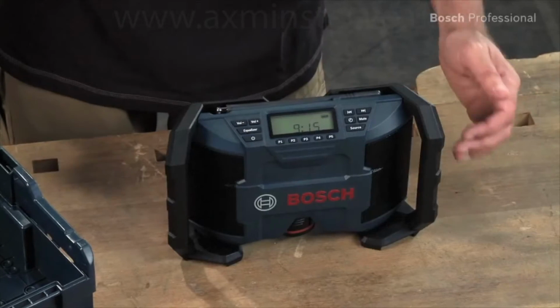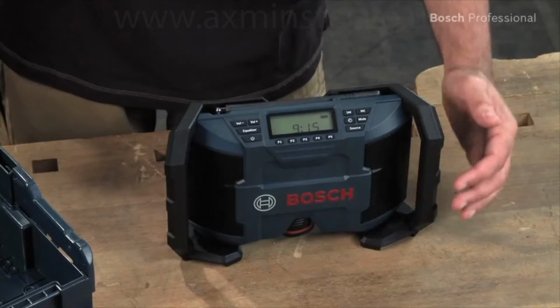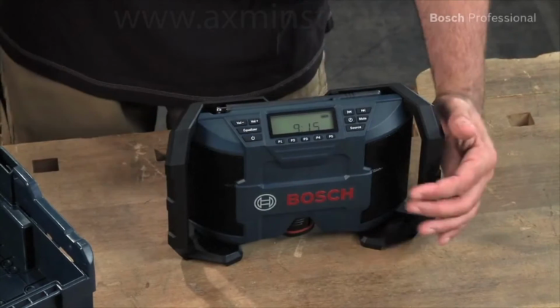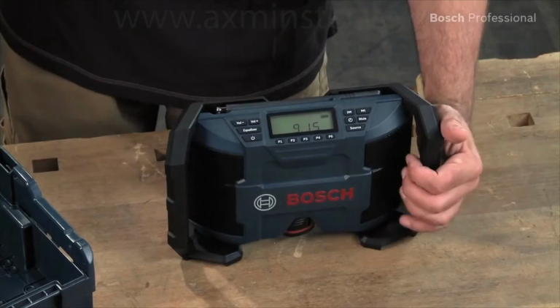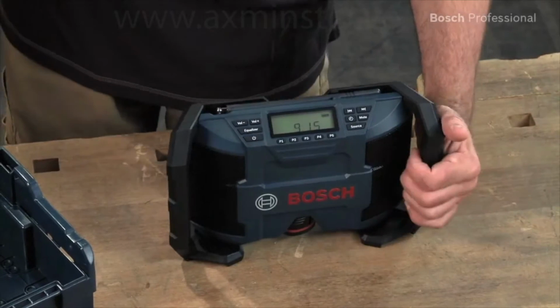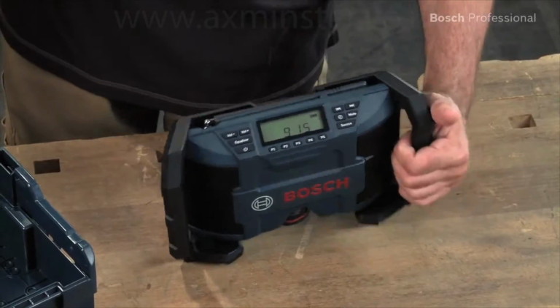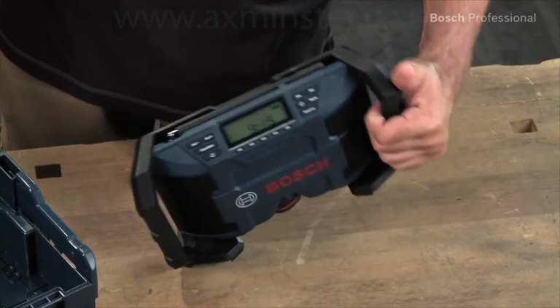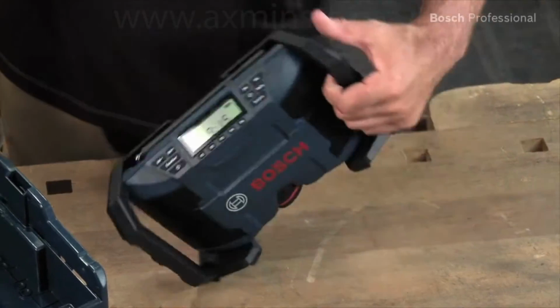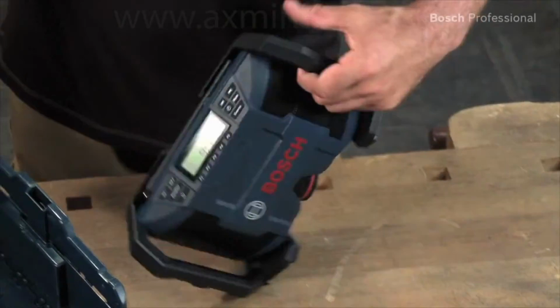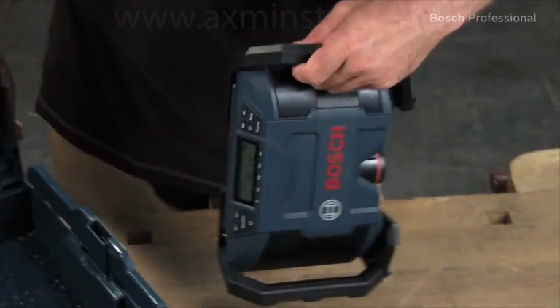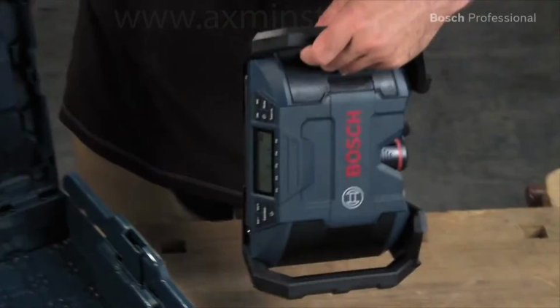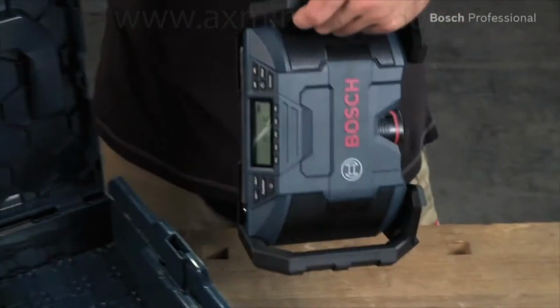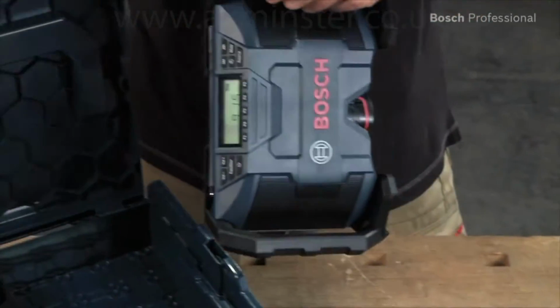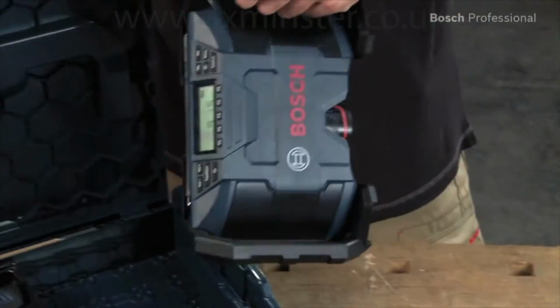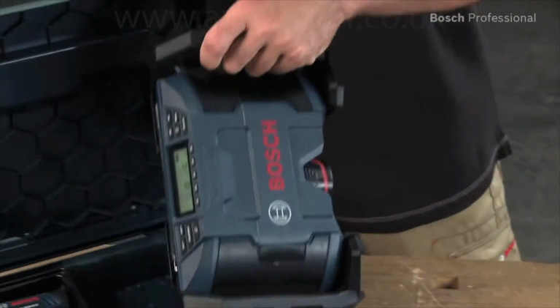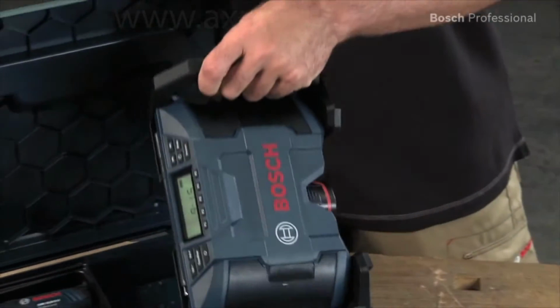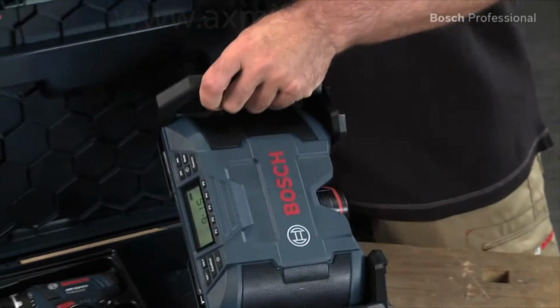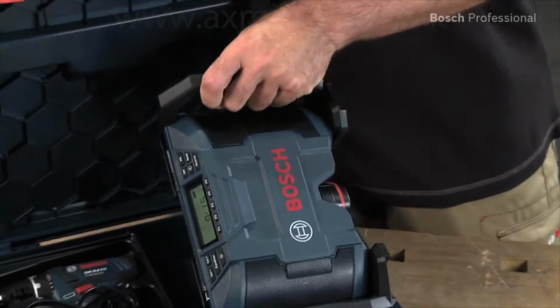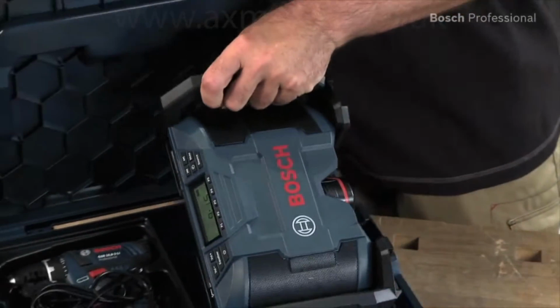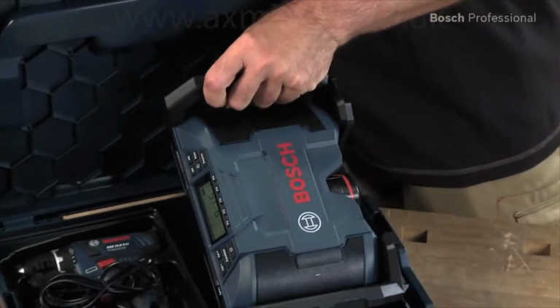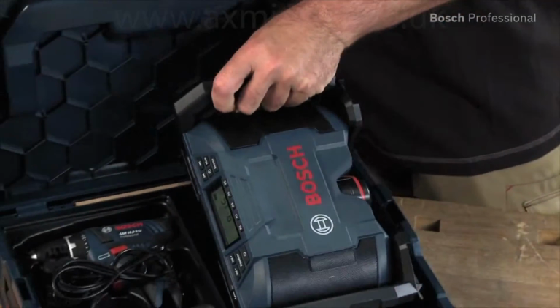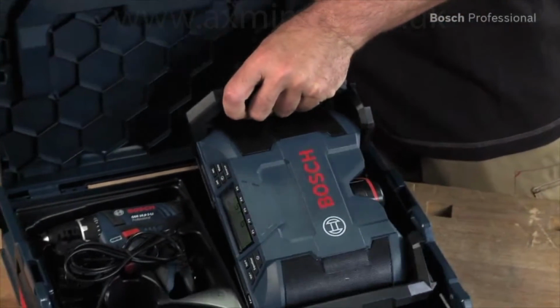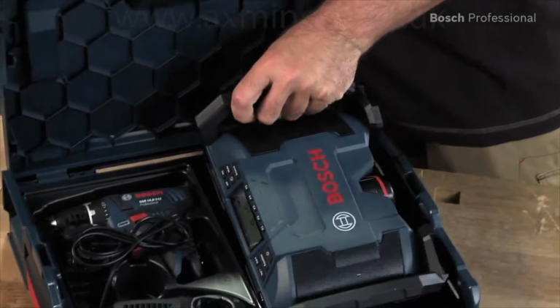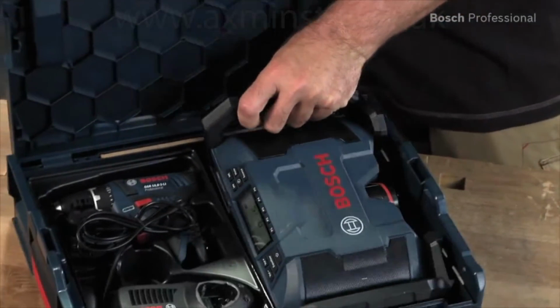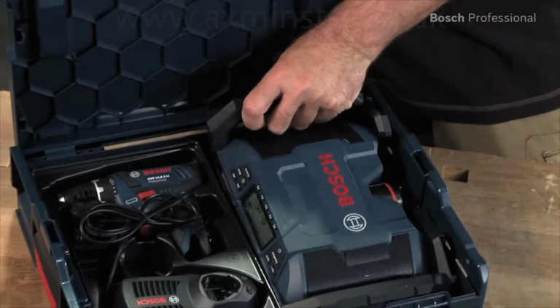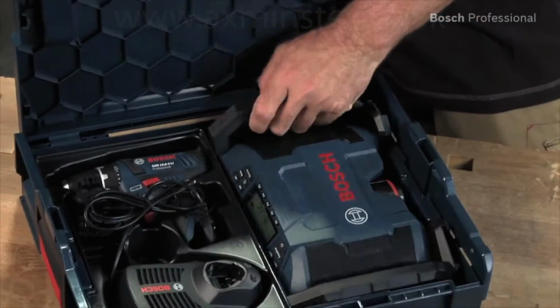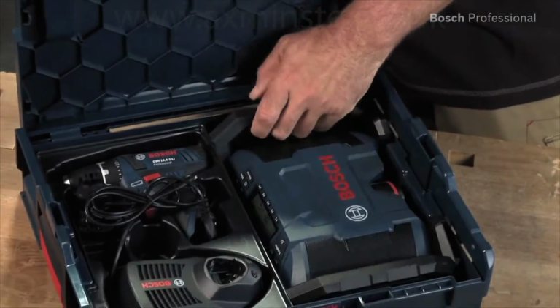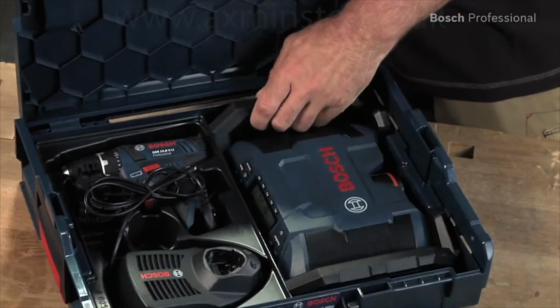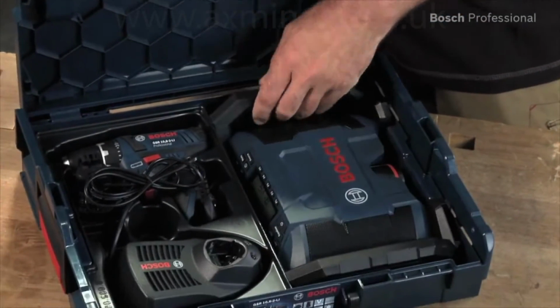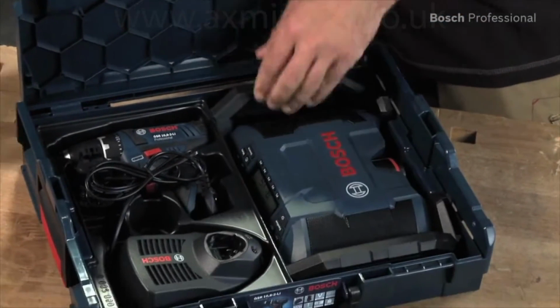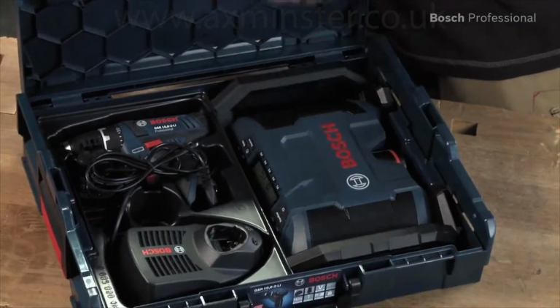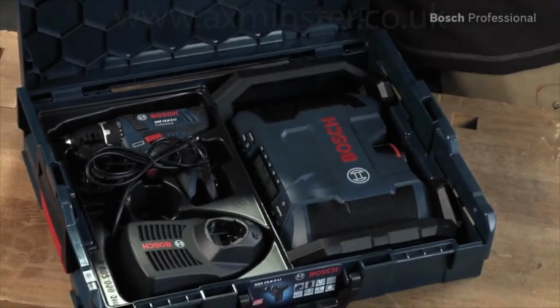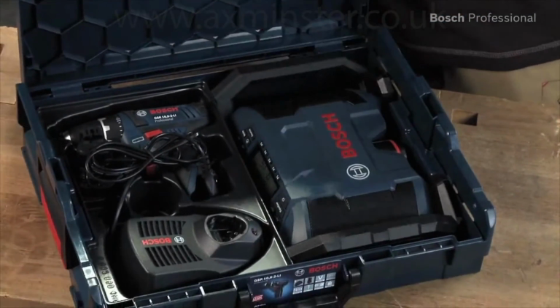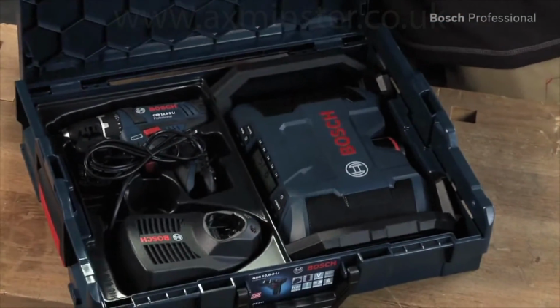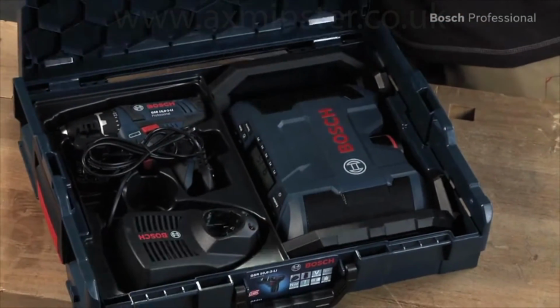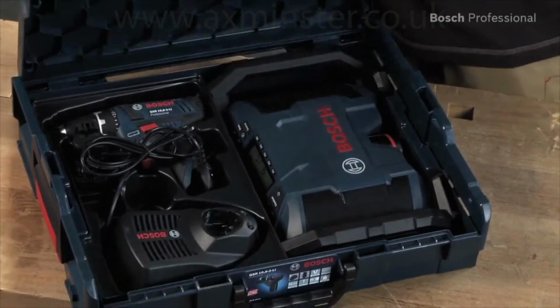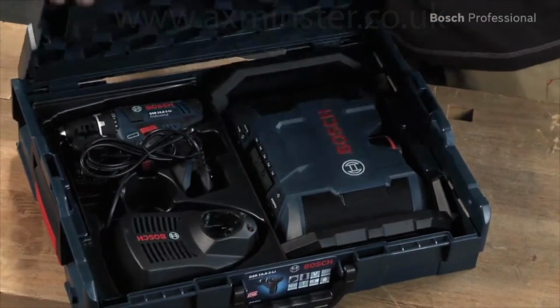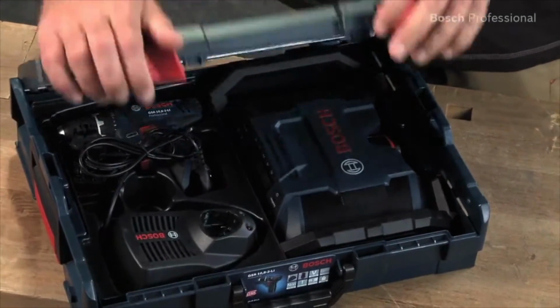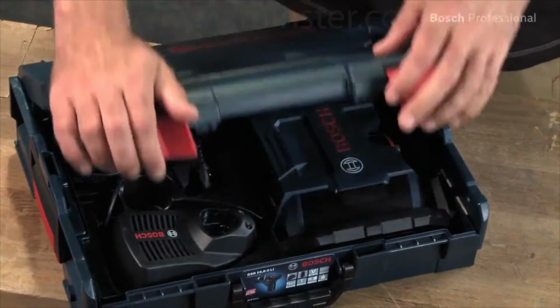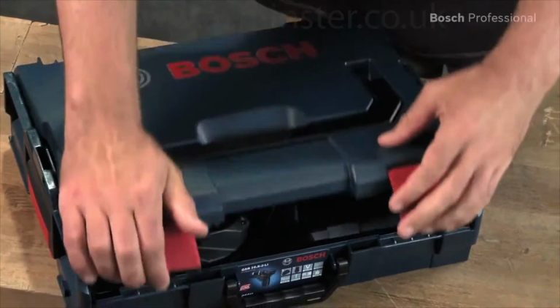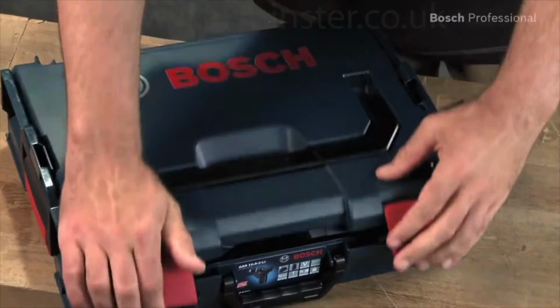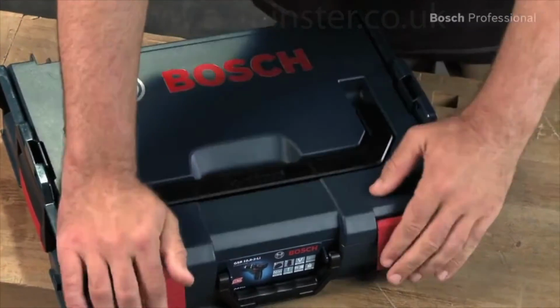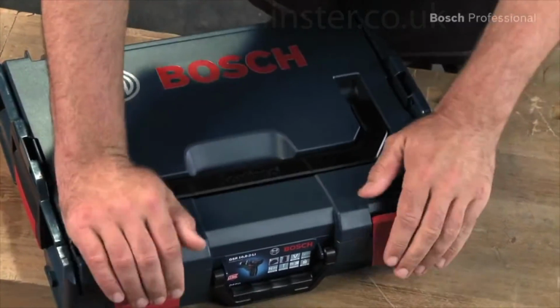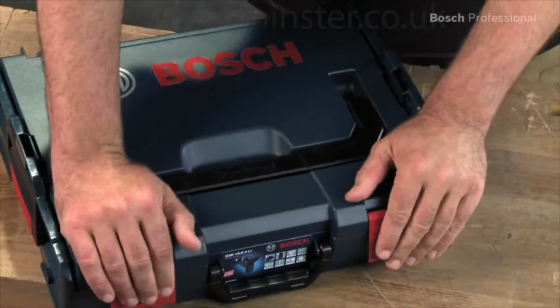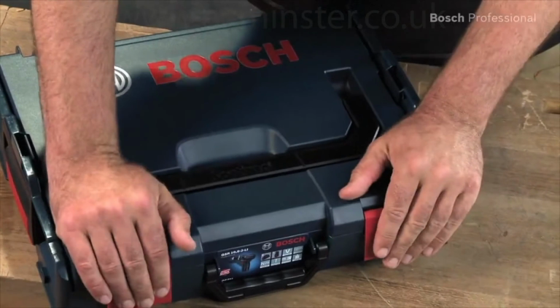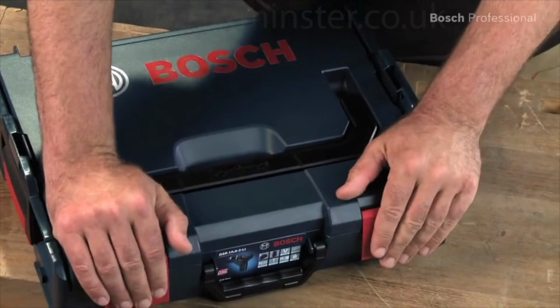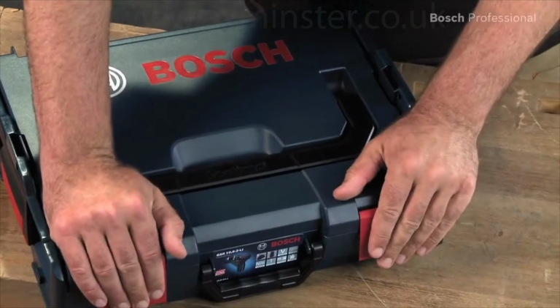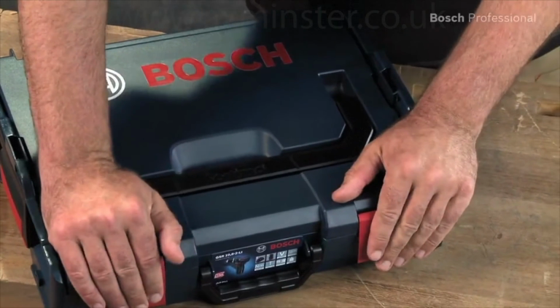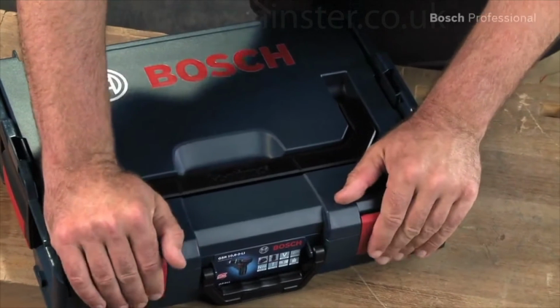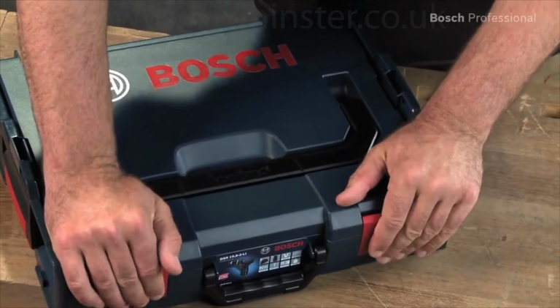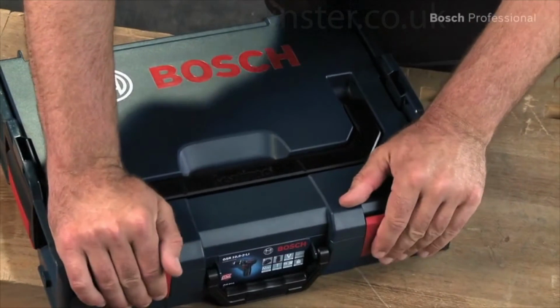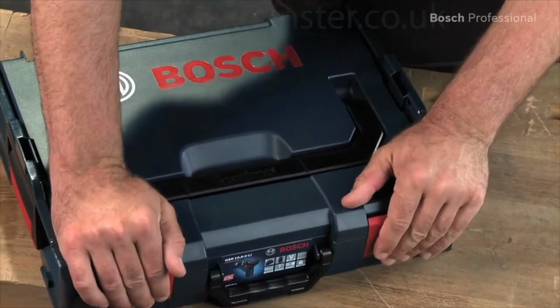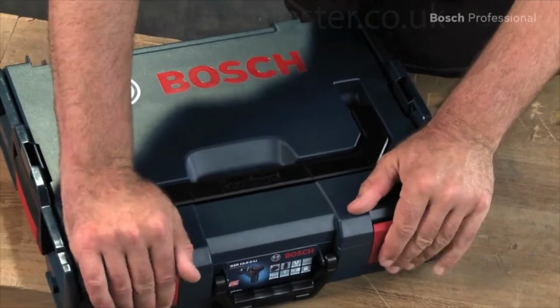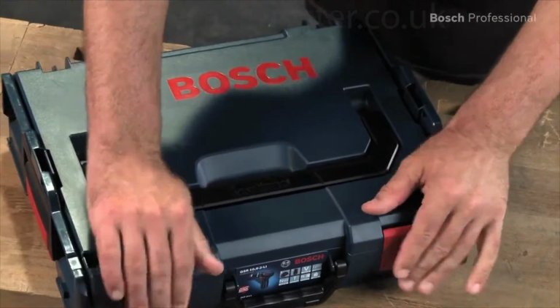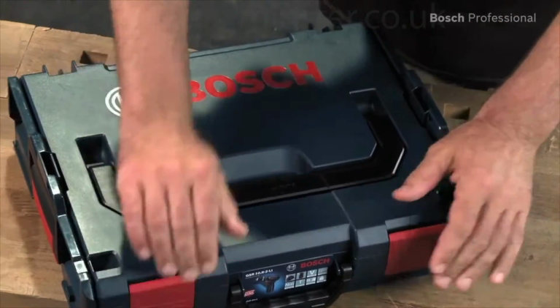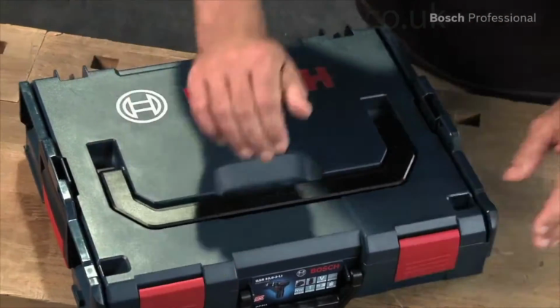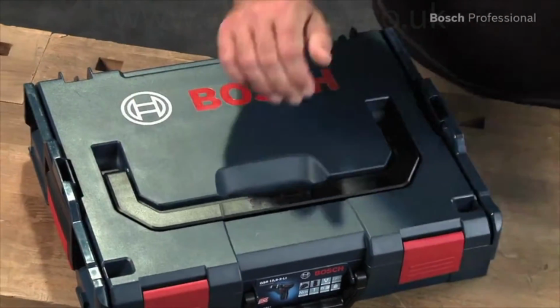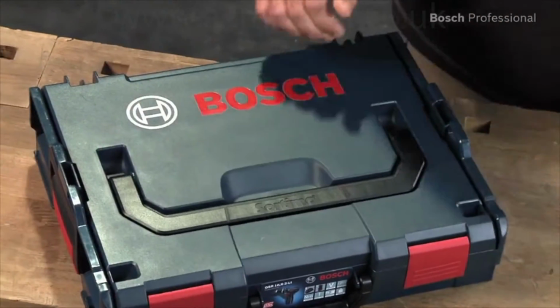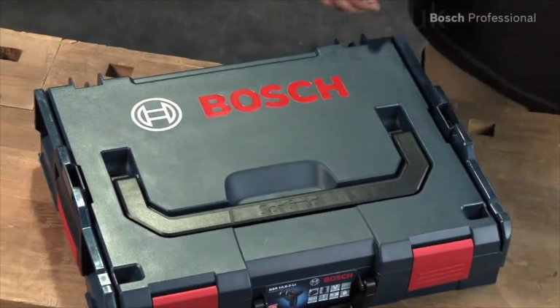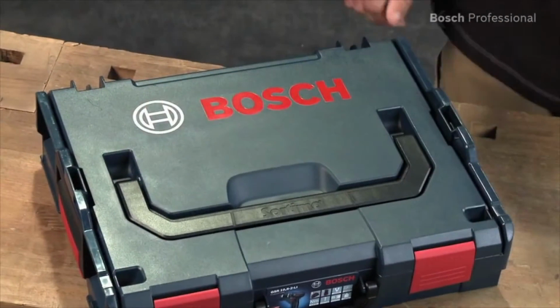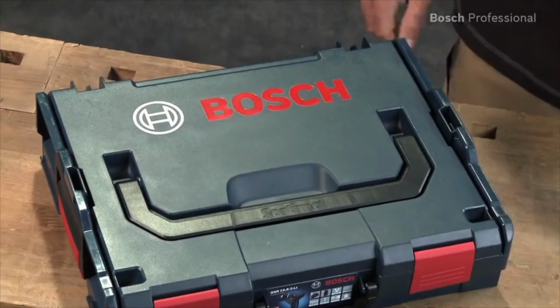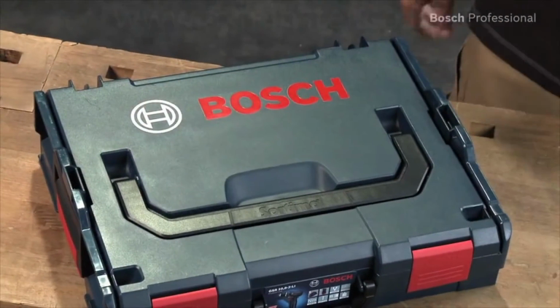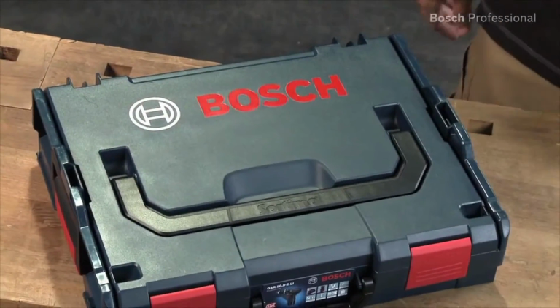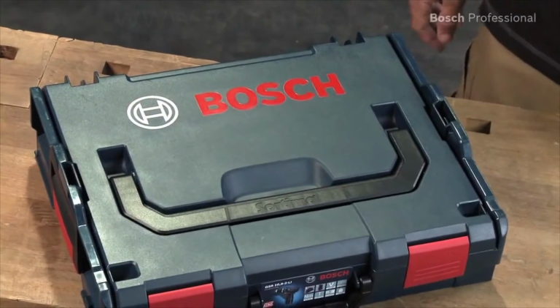It fits precisely in one half of an L-Box 102, making it easy to store and transport together with your power tool.